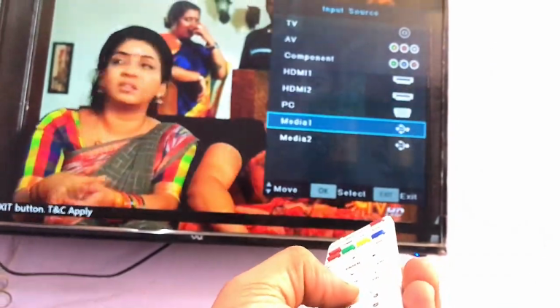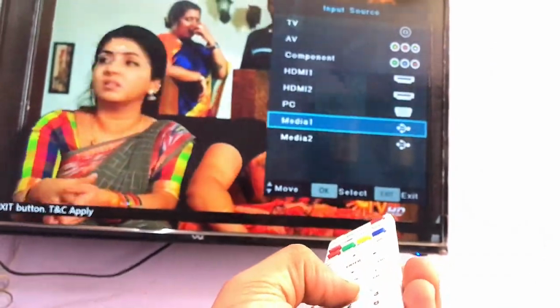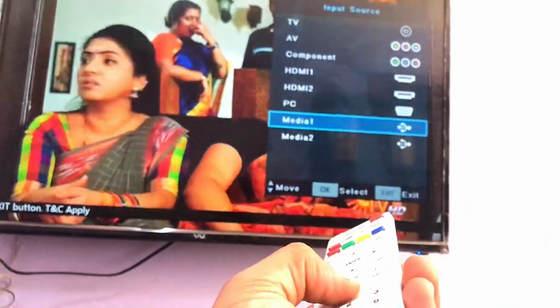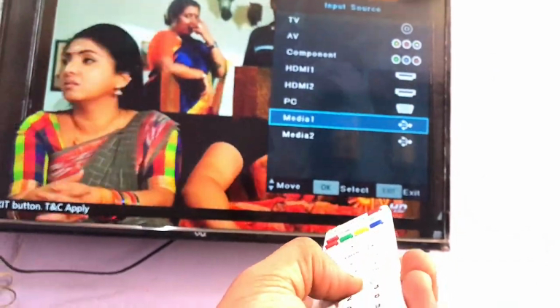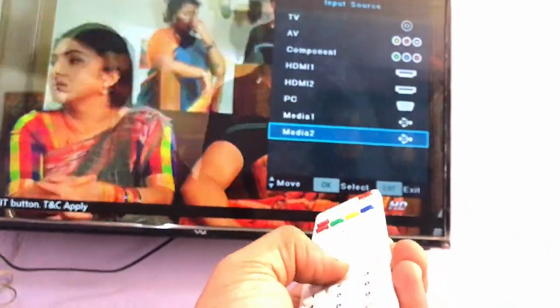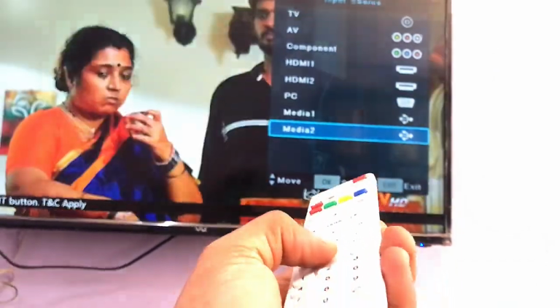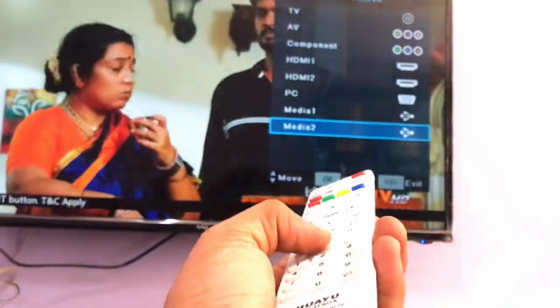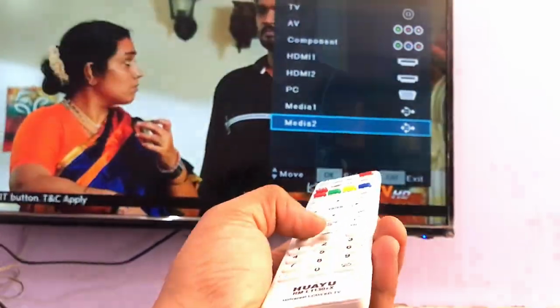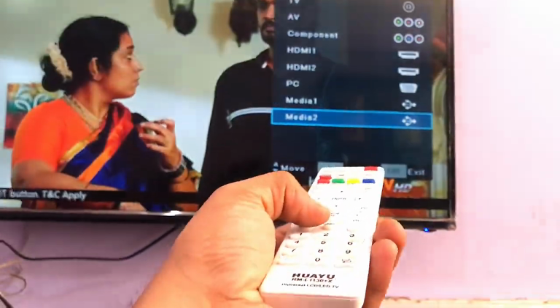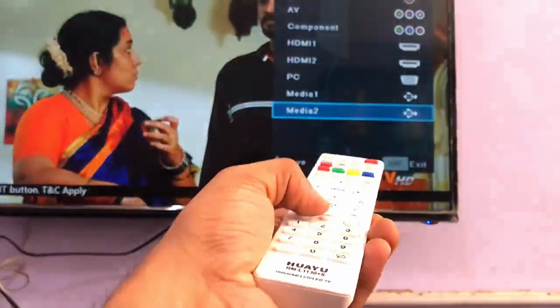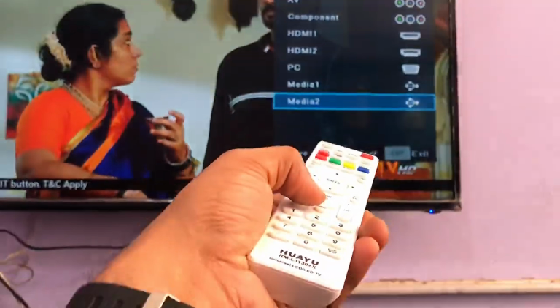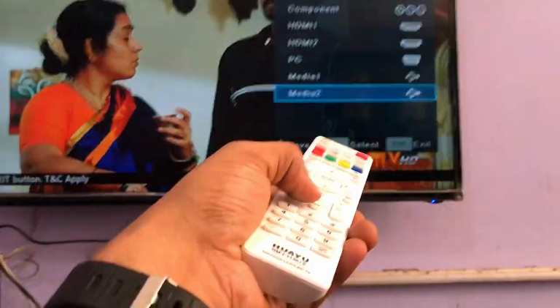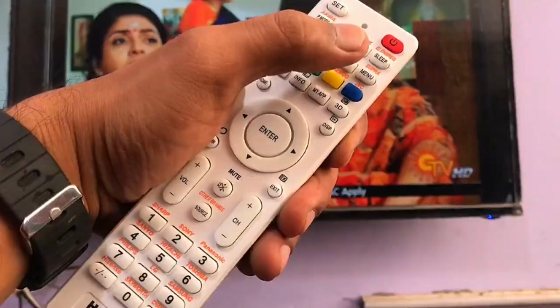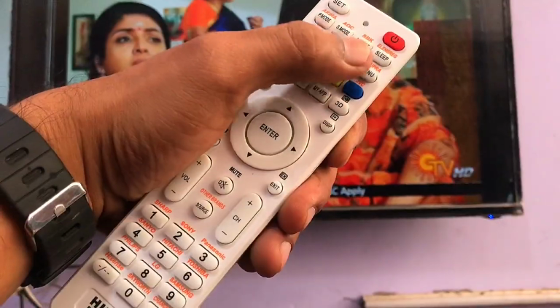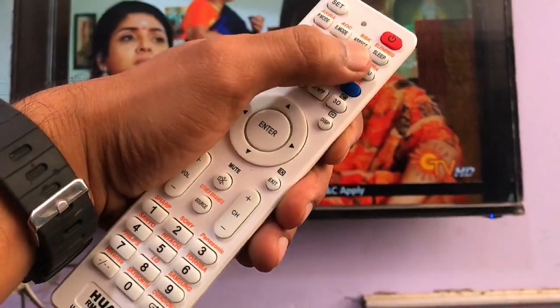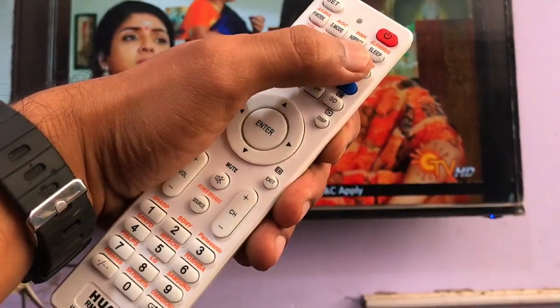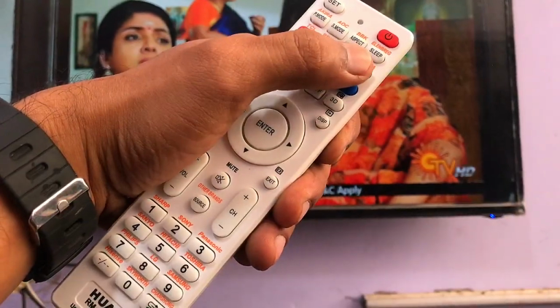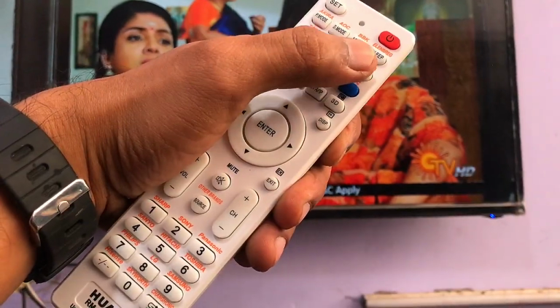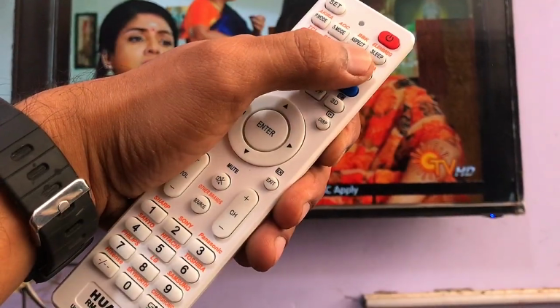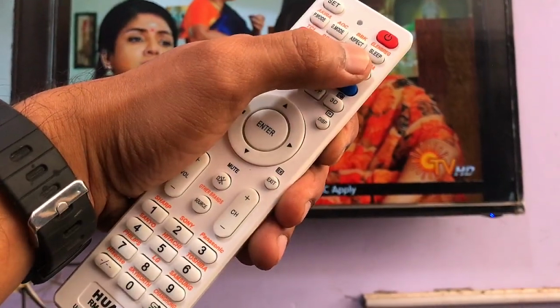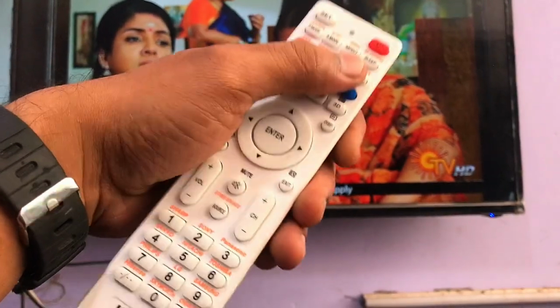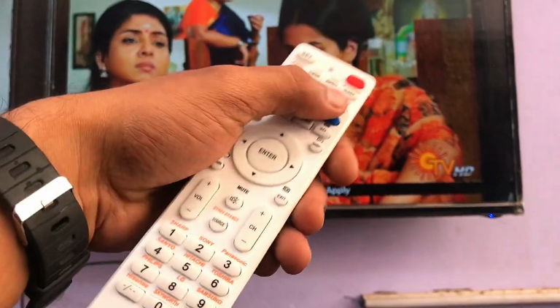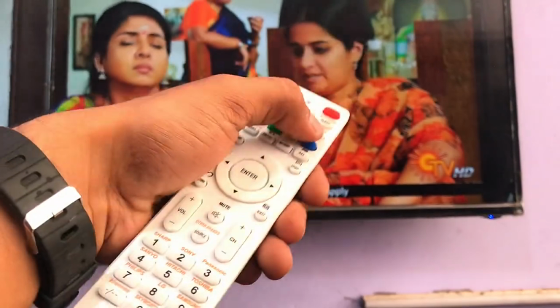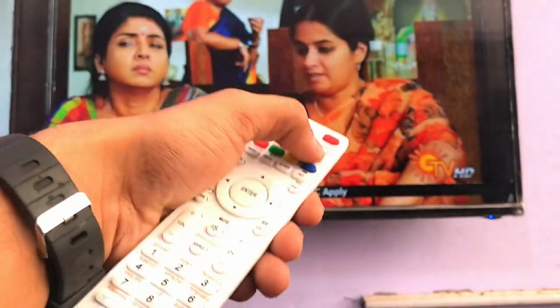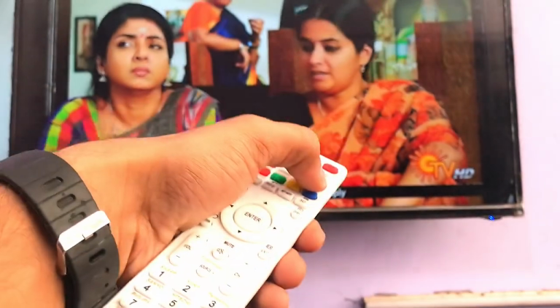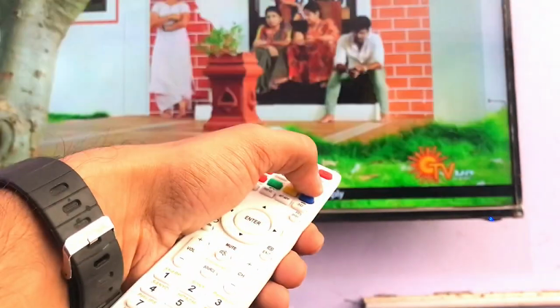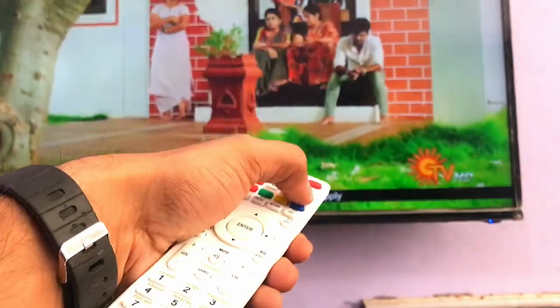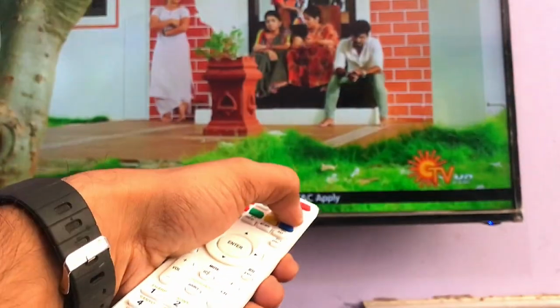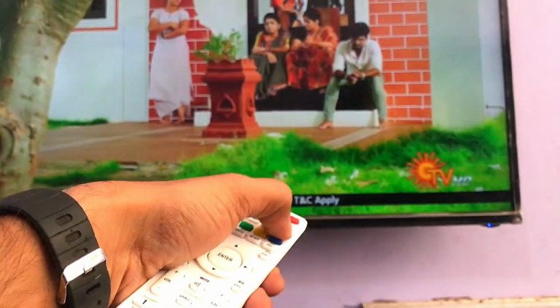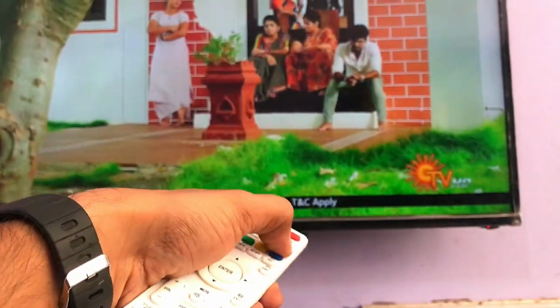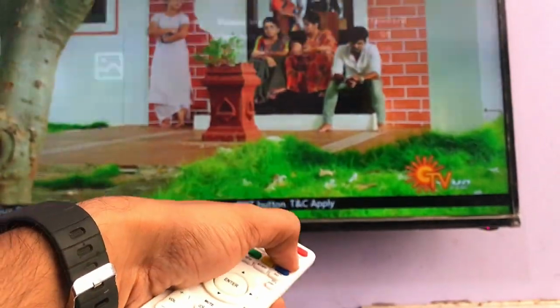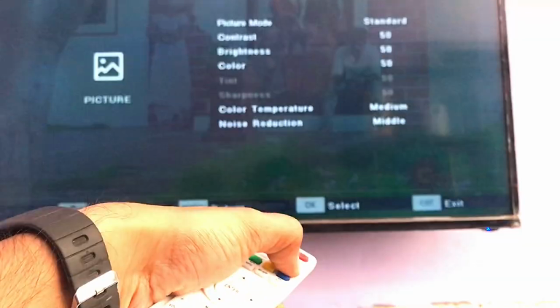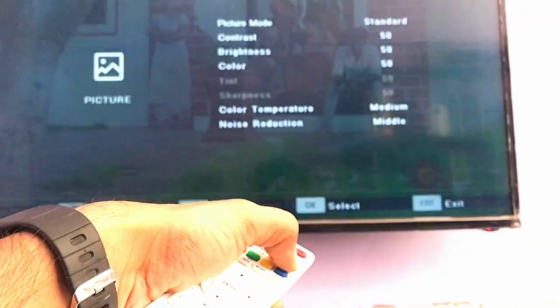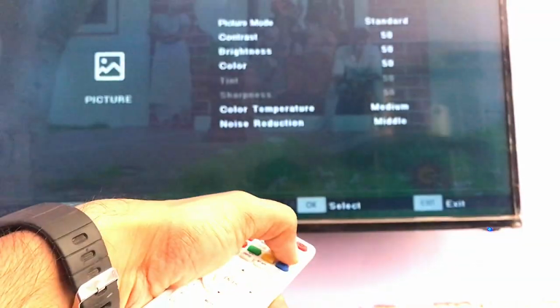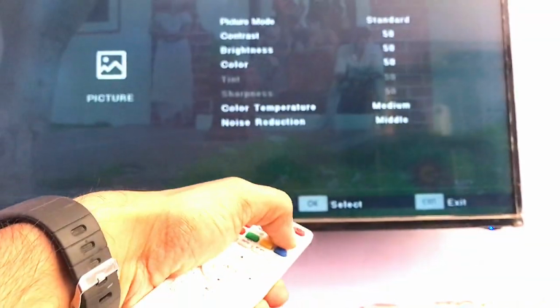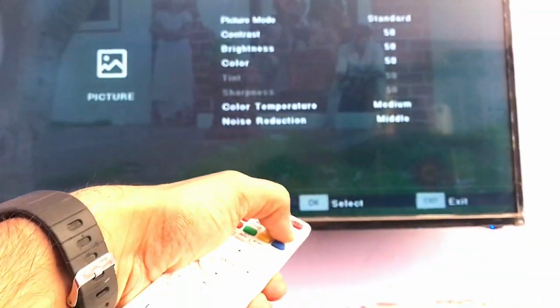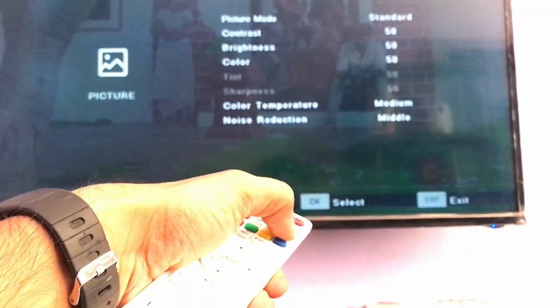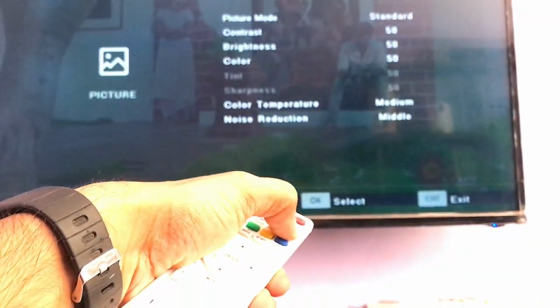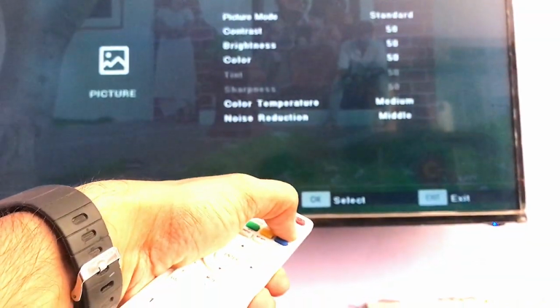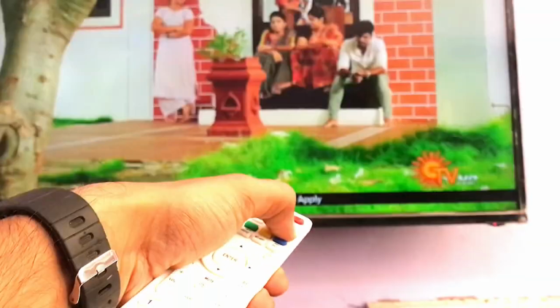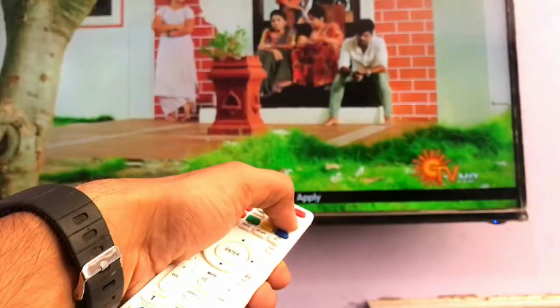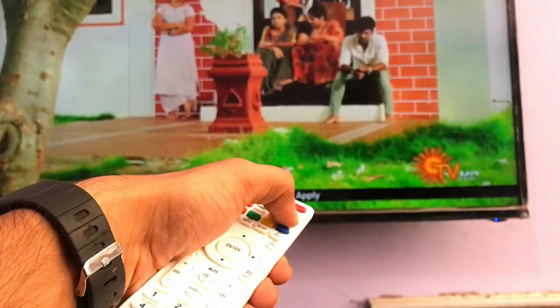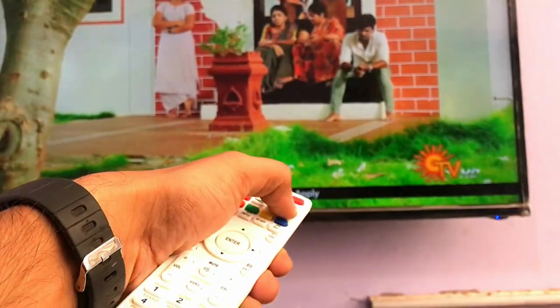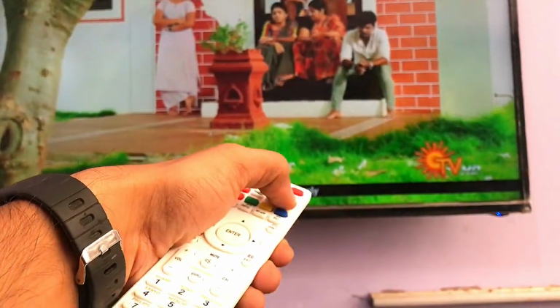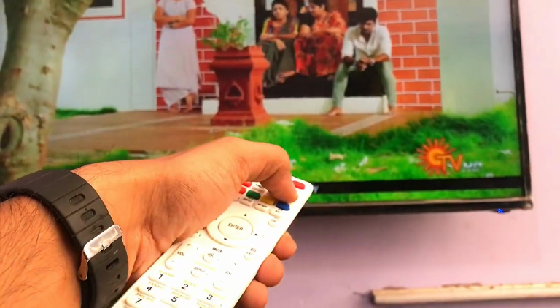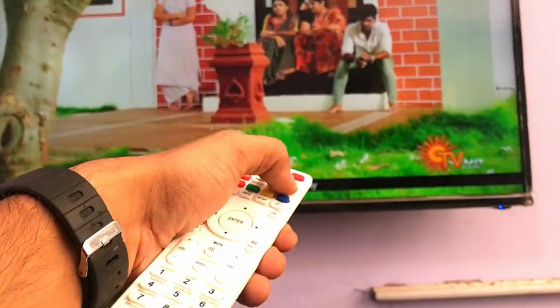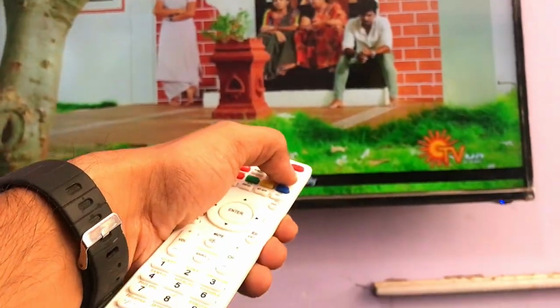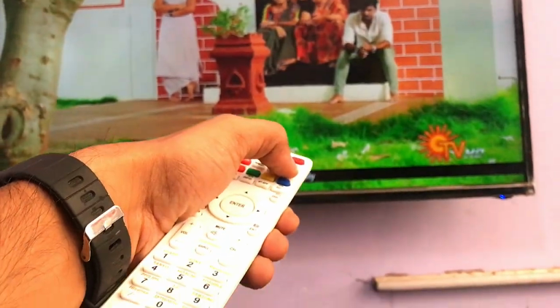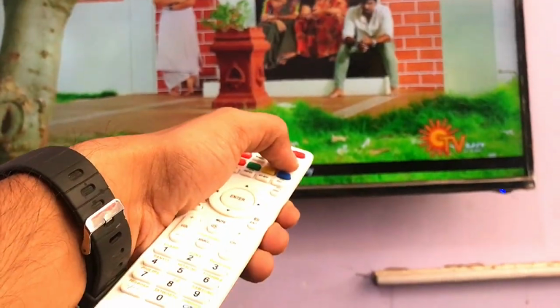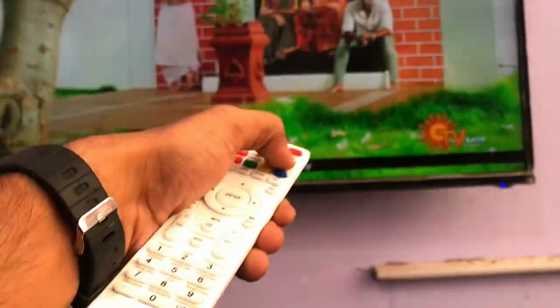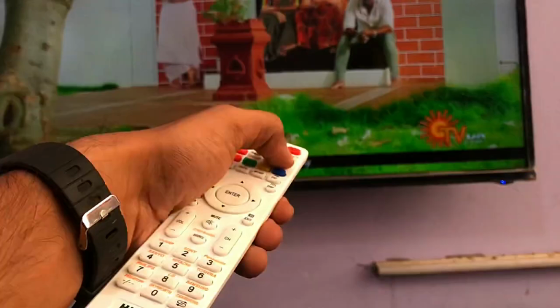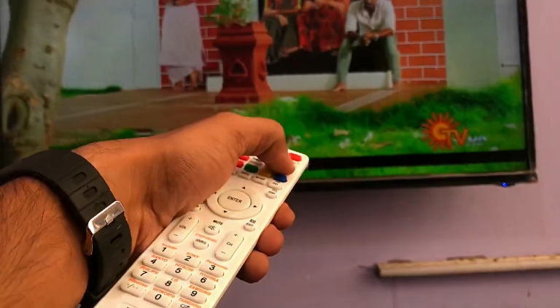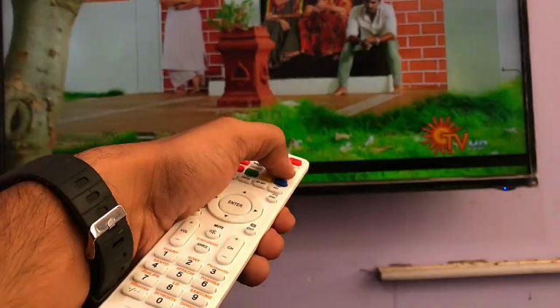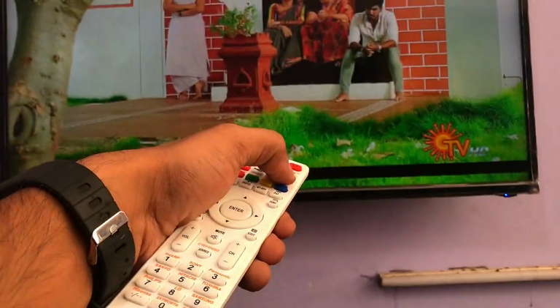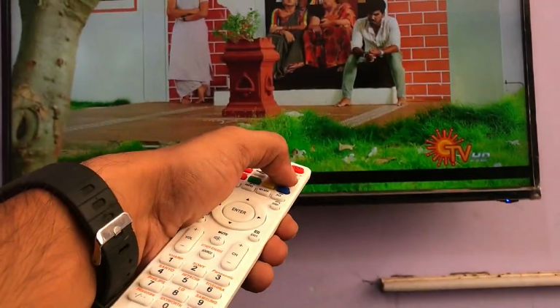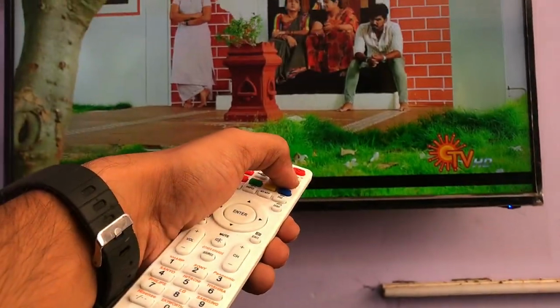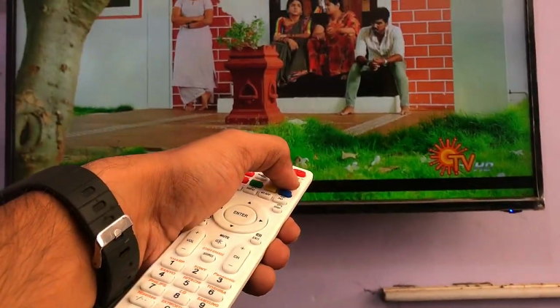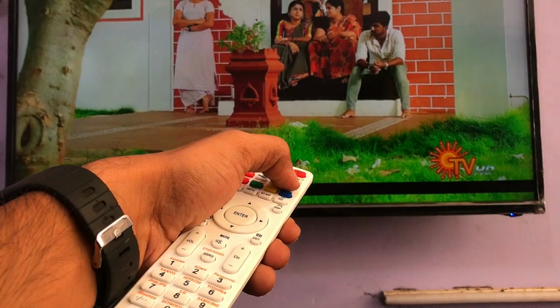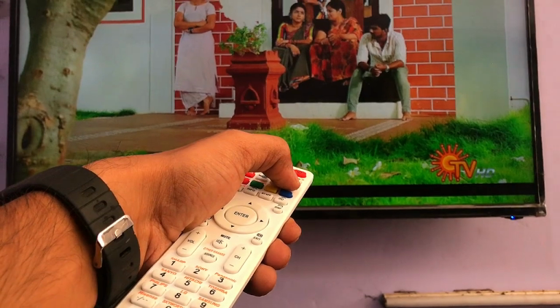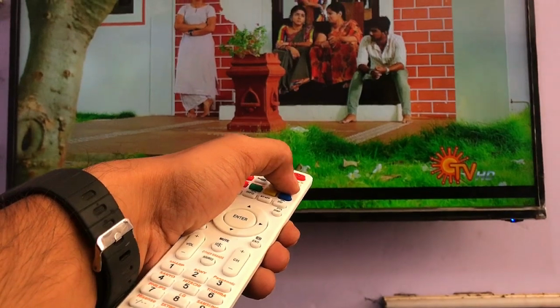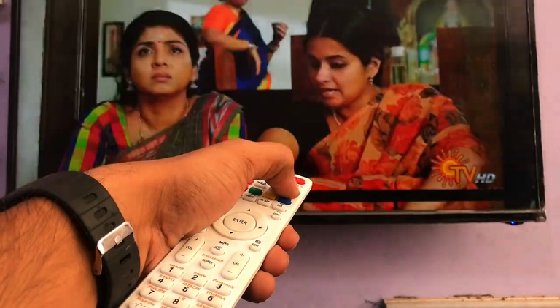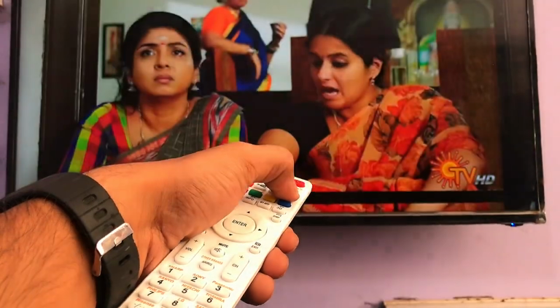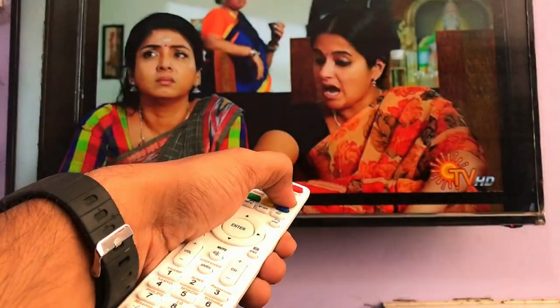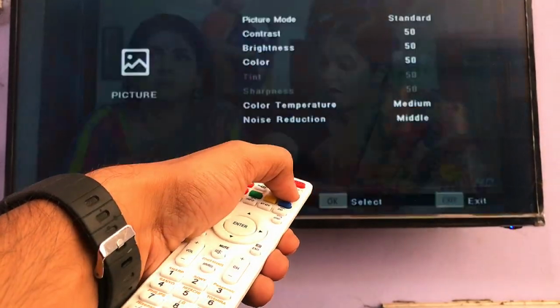This way, this remote can be used instead of remotes that are not available from the market. Thank you for watching.